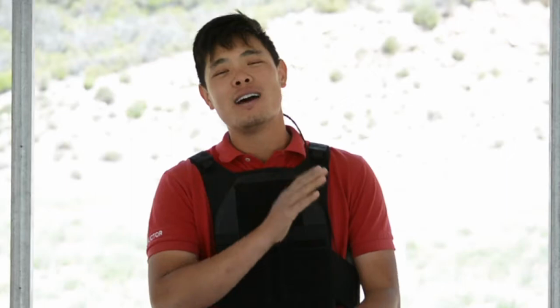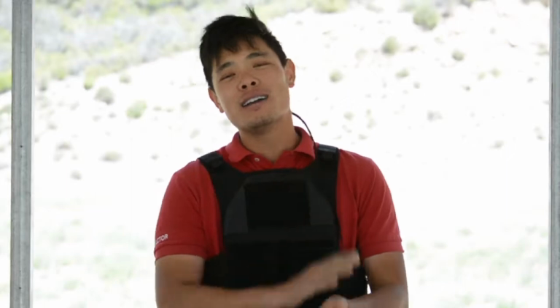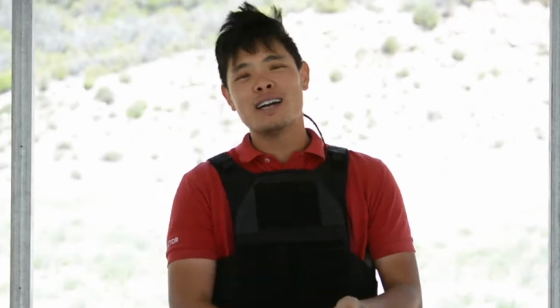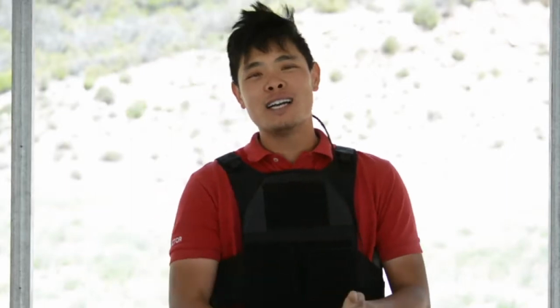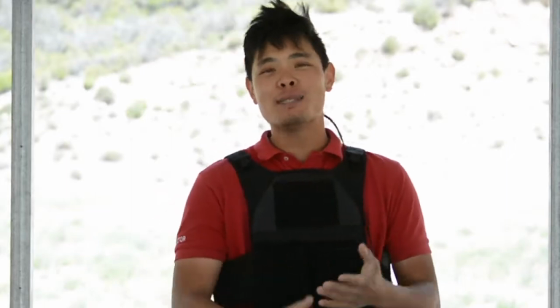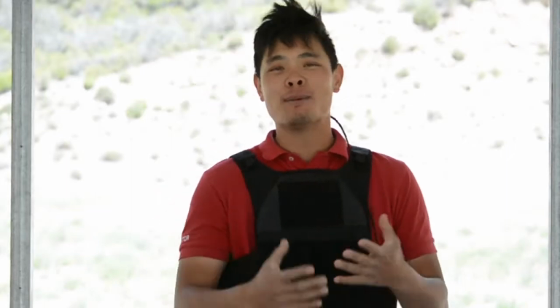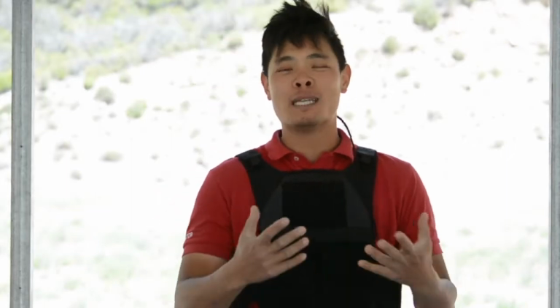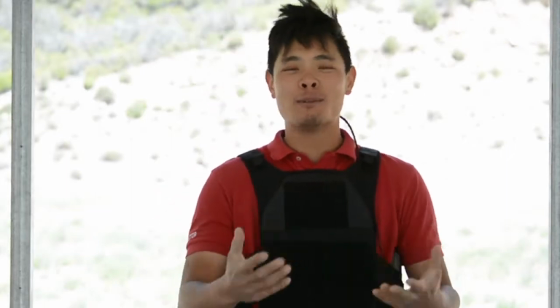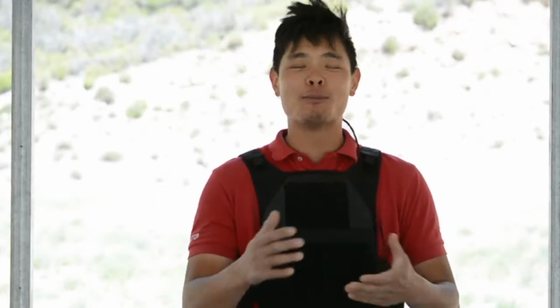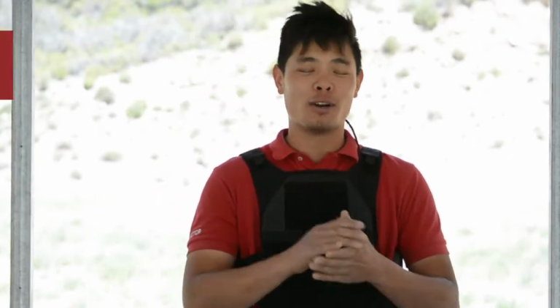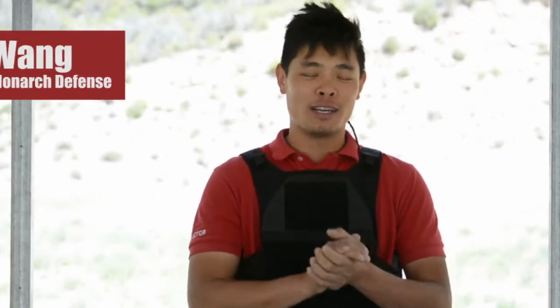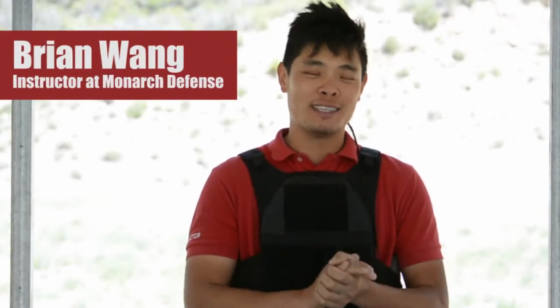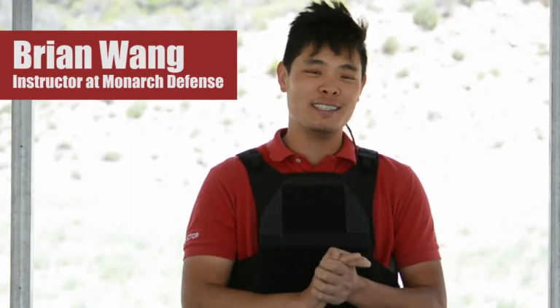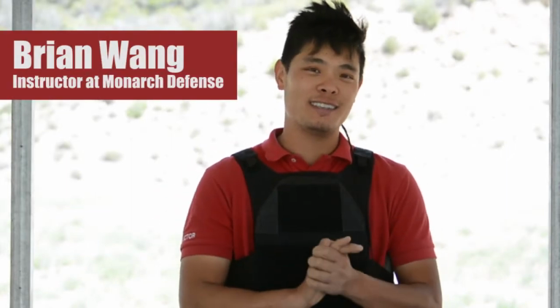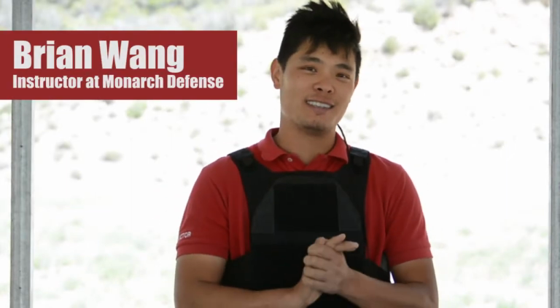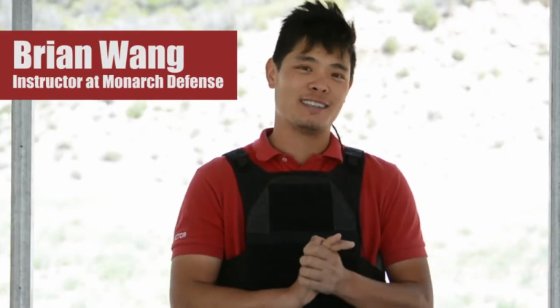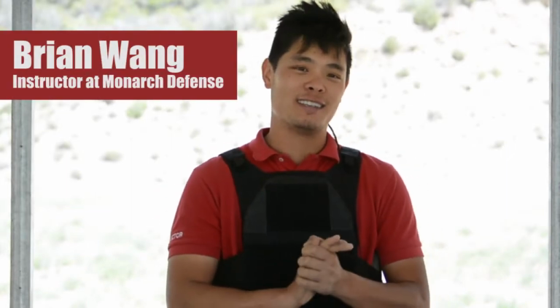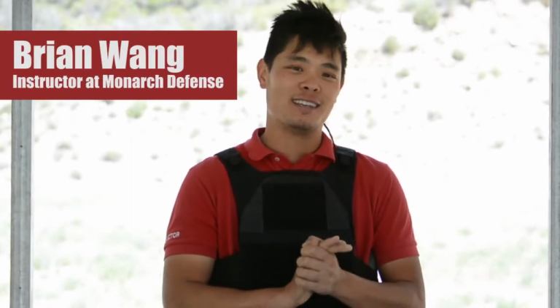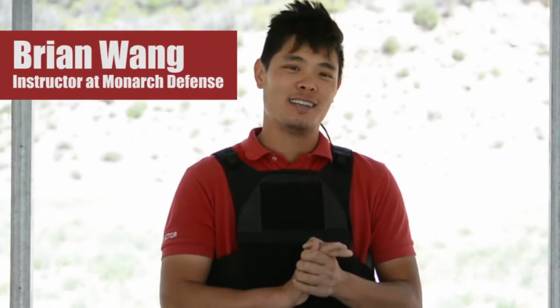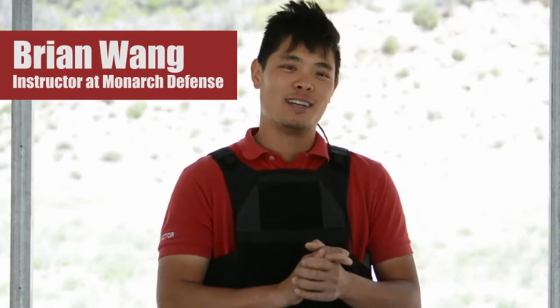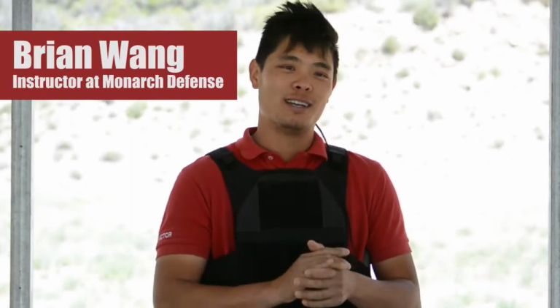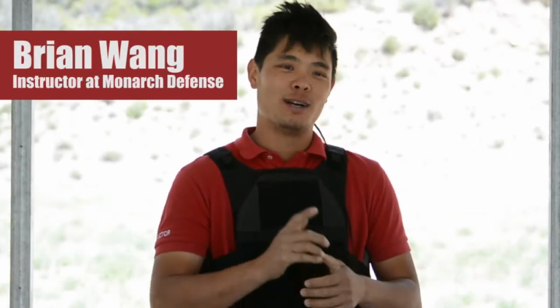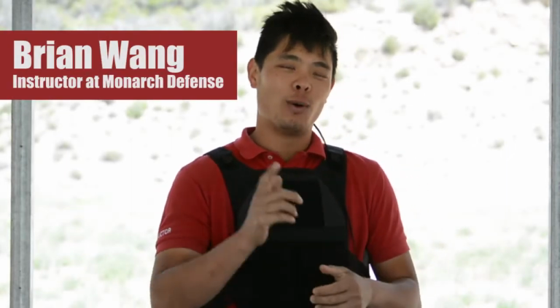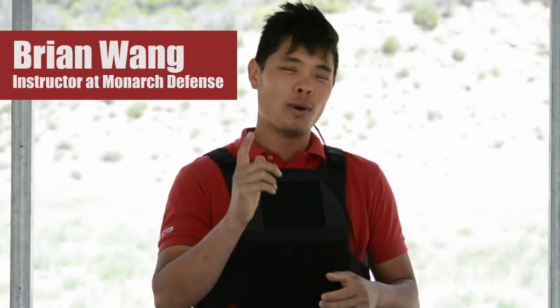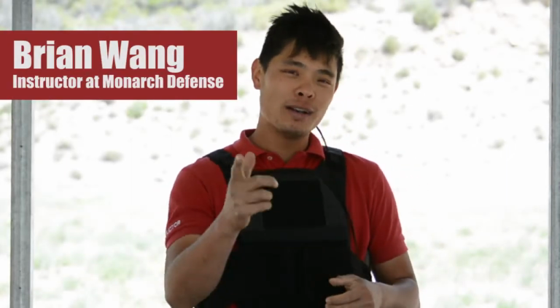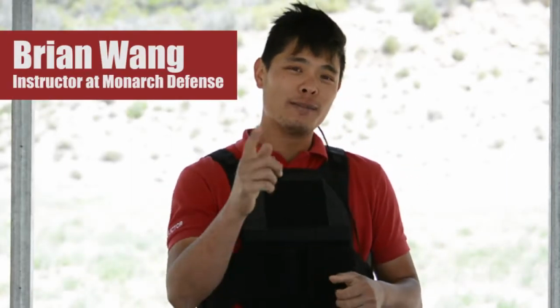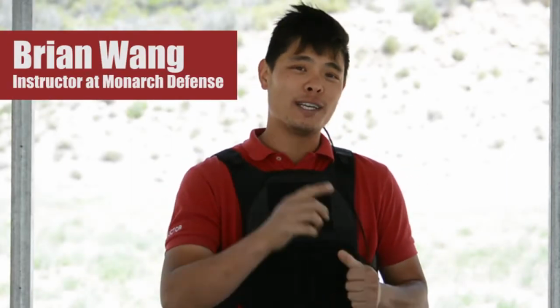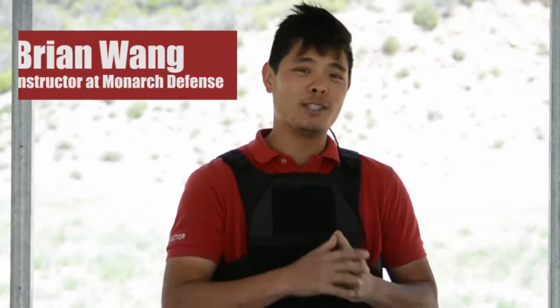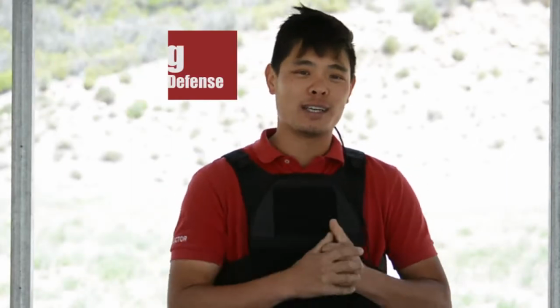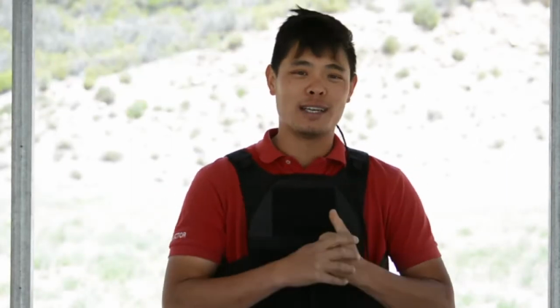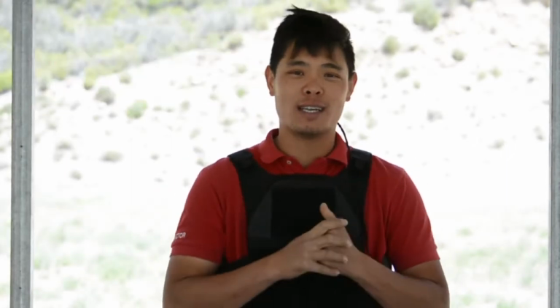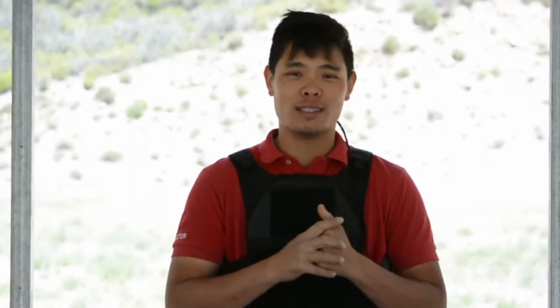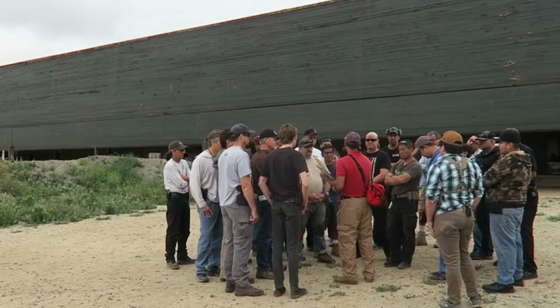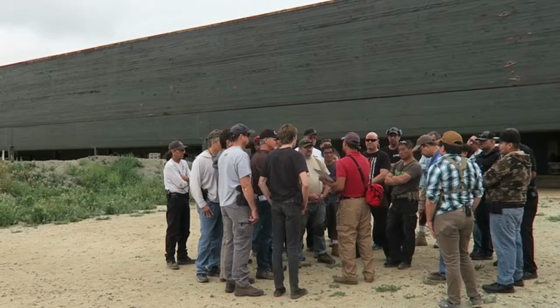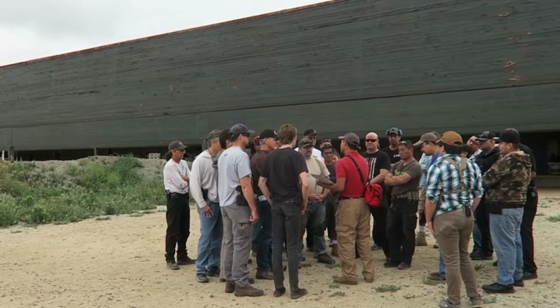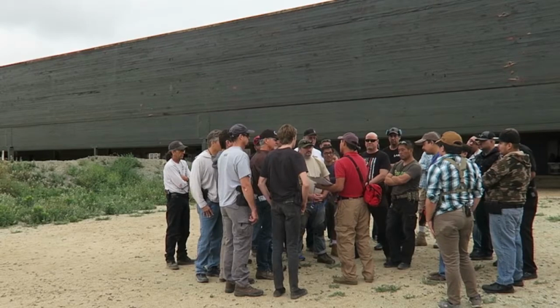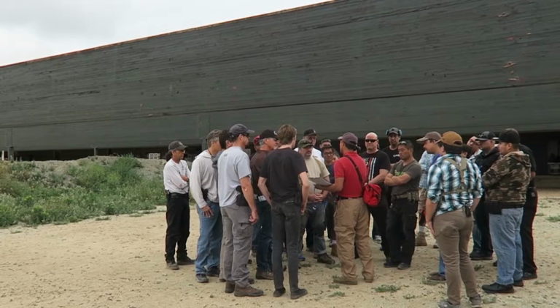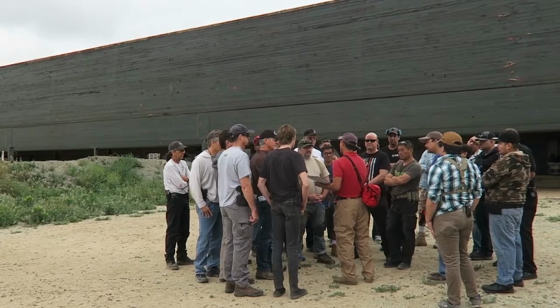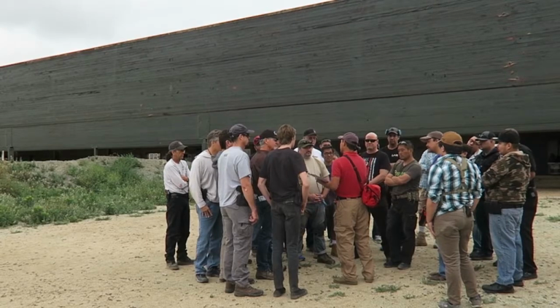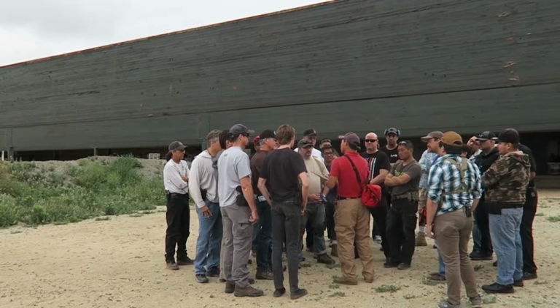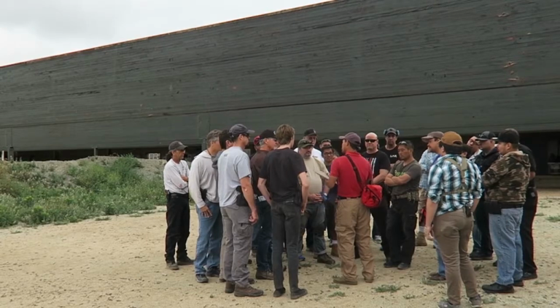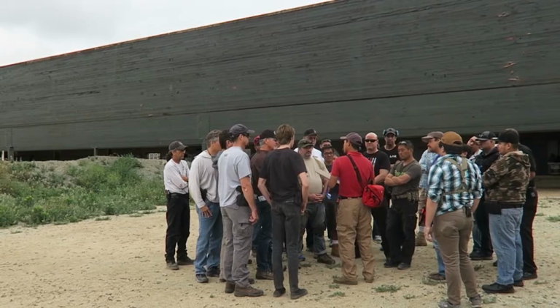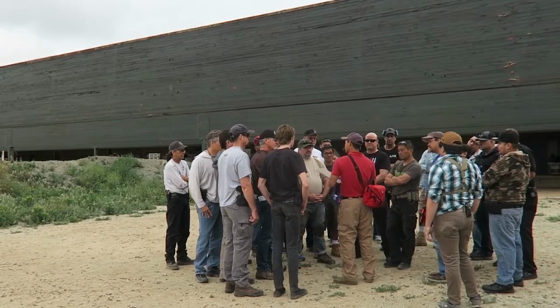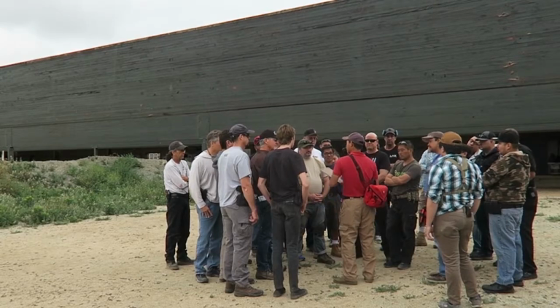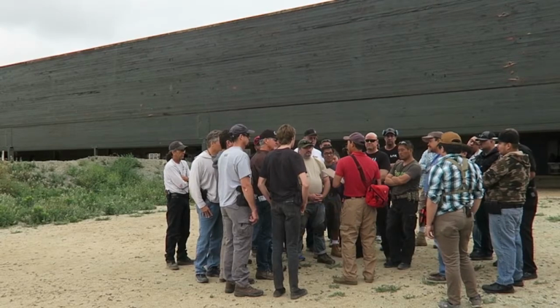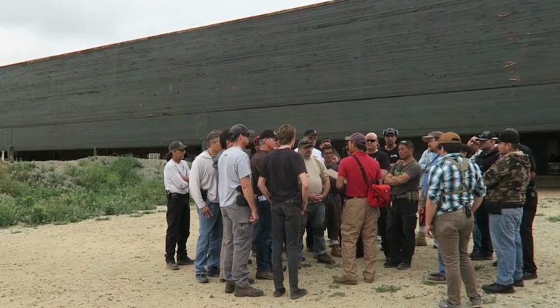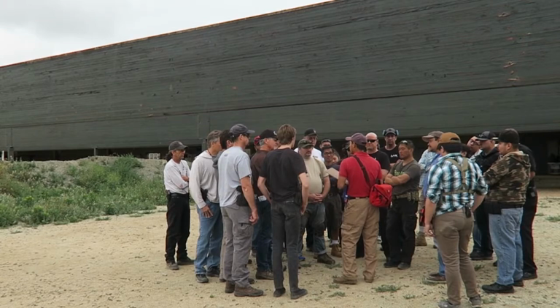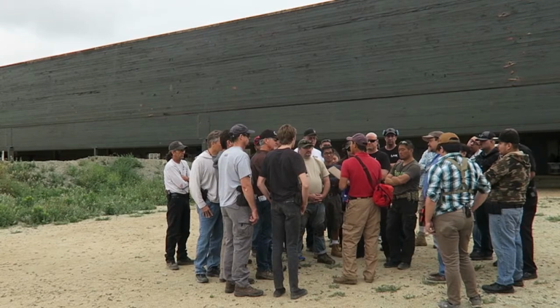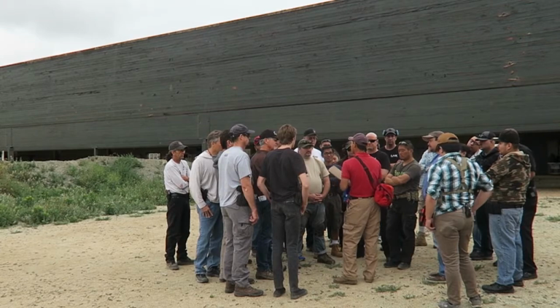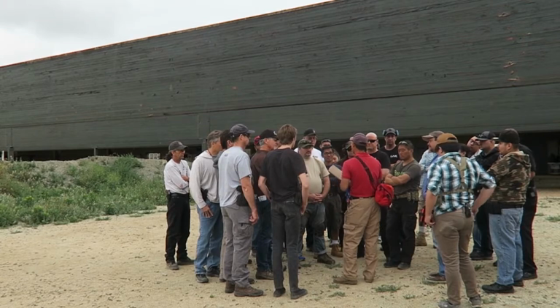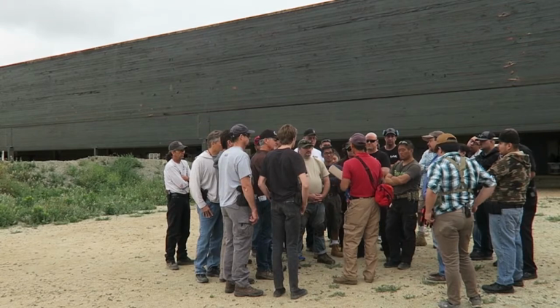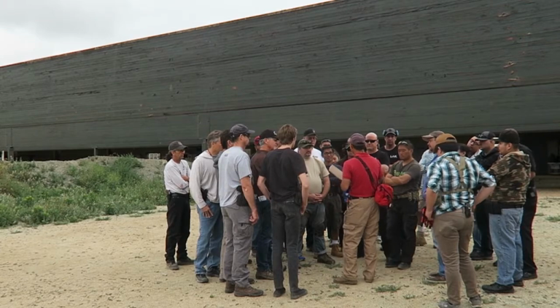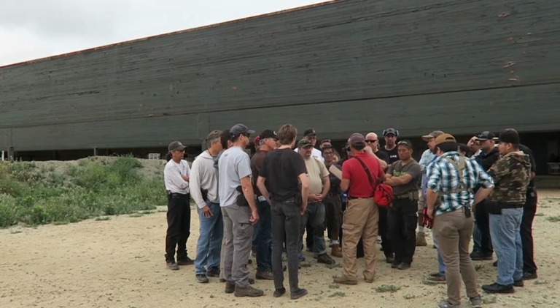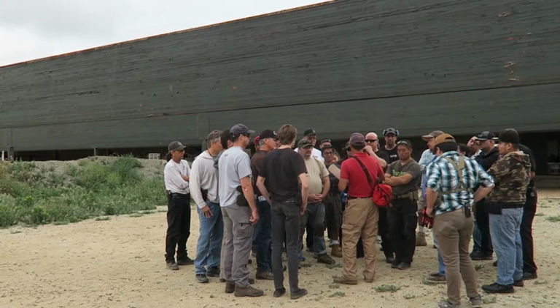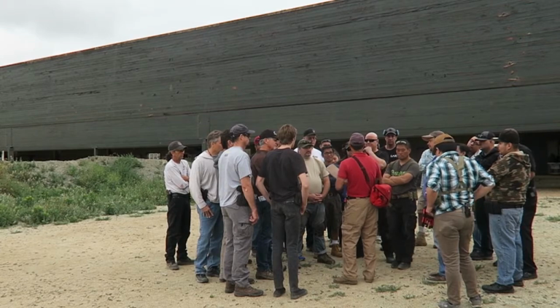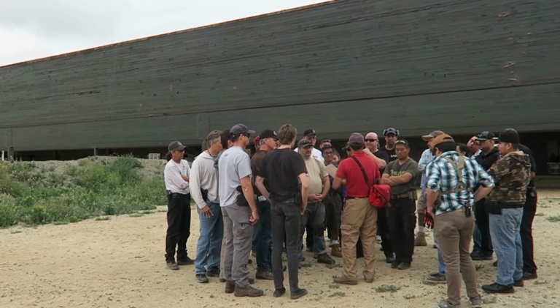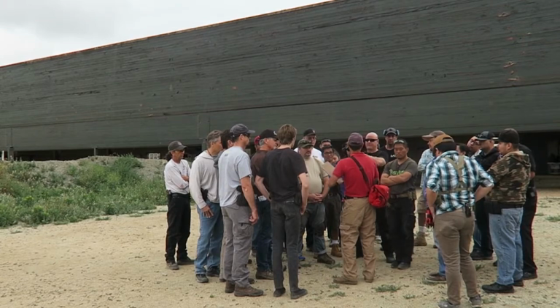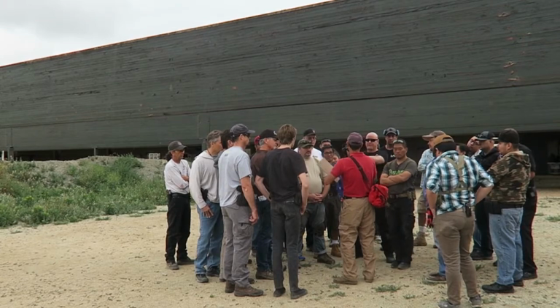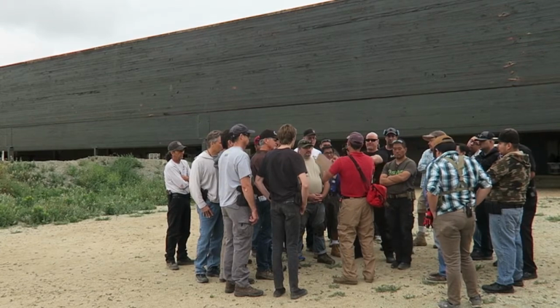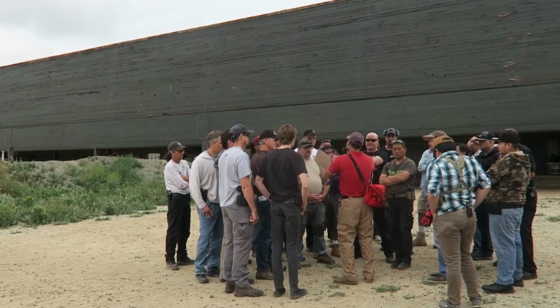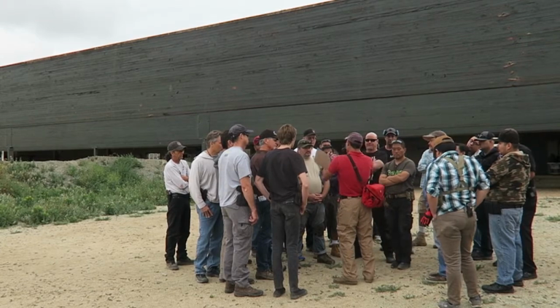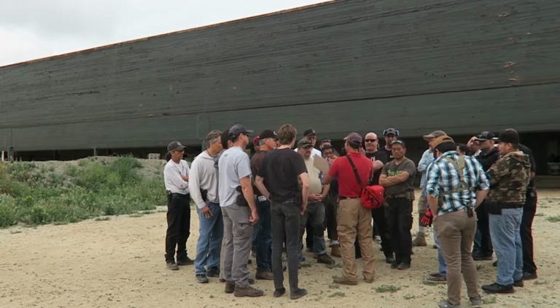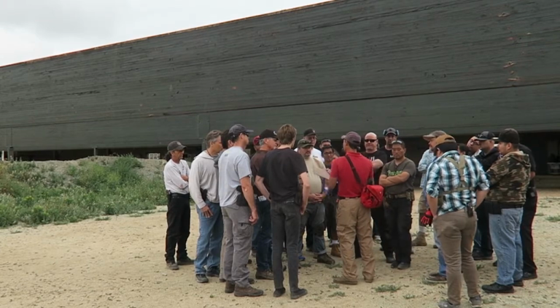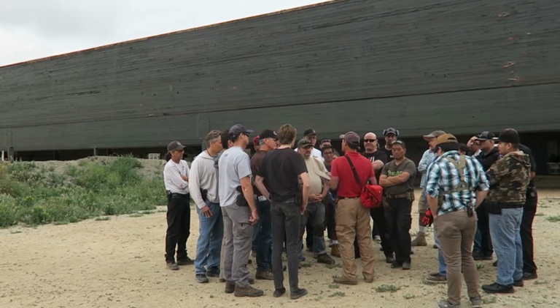Hi guys, my name is Brian. I wanted to invite you guys out to Dynamic Drills Day. Dynamic Drills Day is a program we run every month at Monarch Defense.